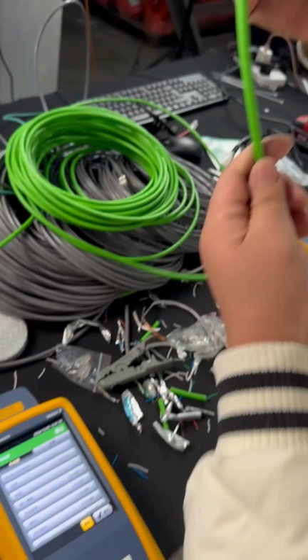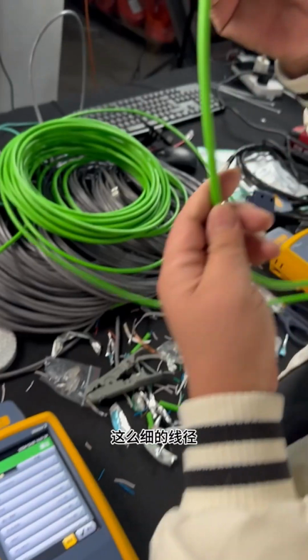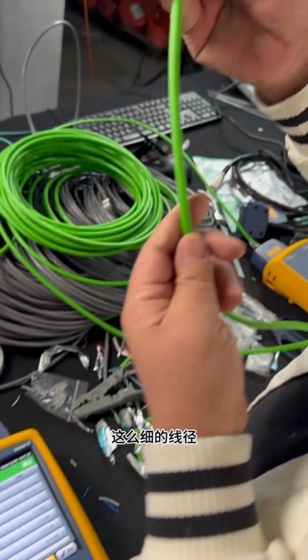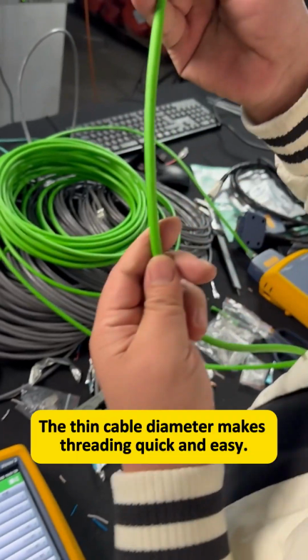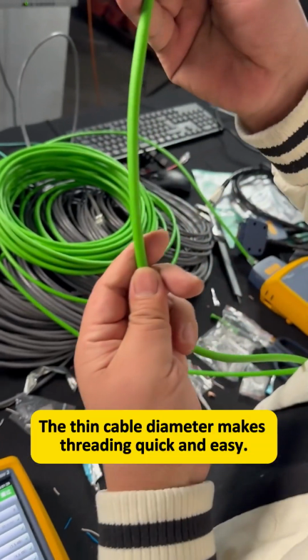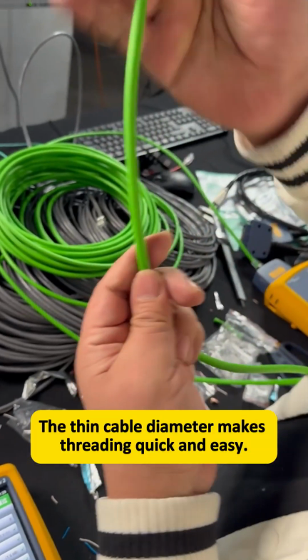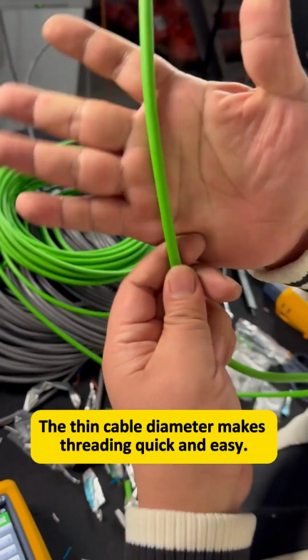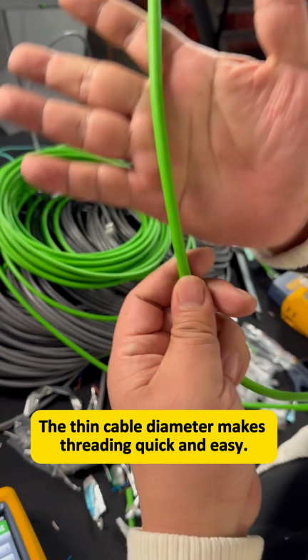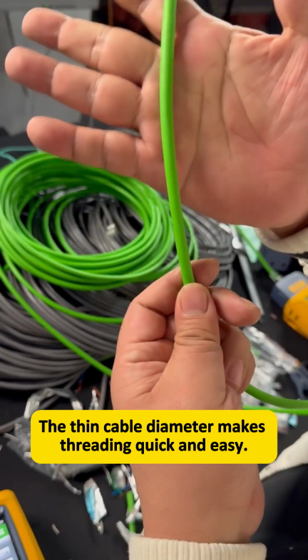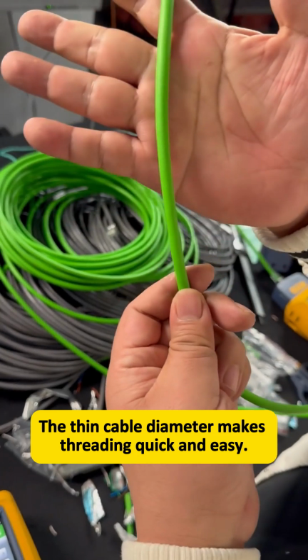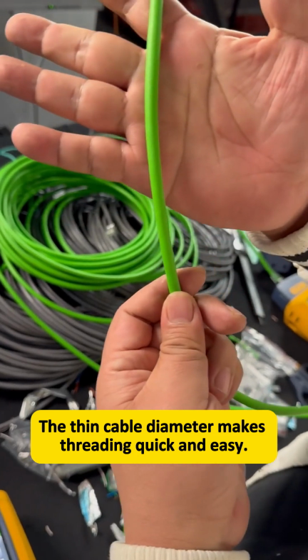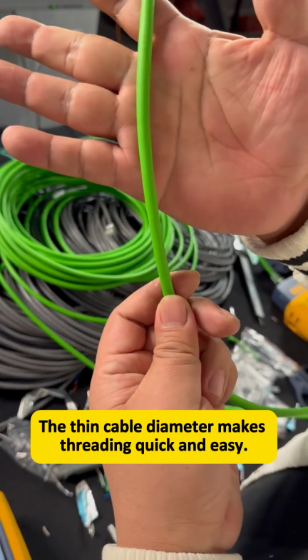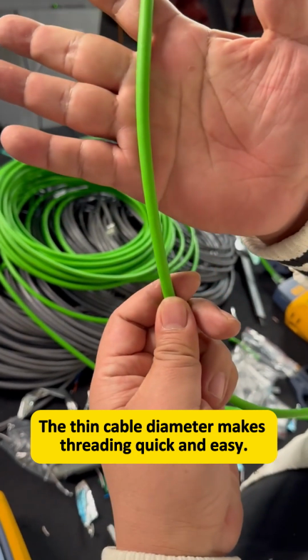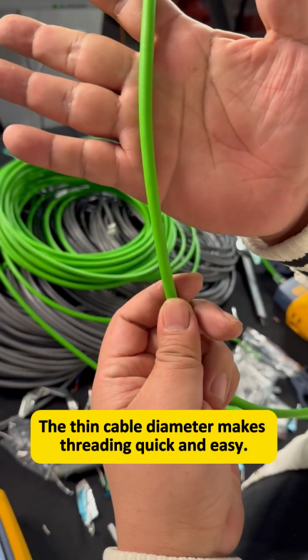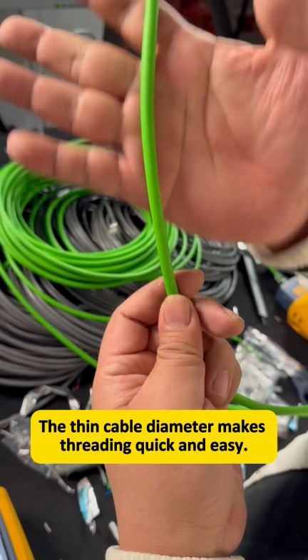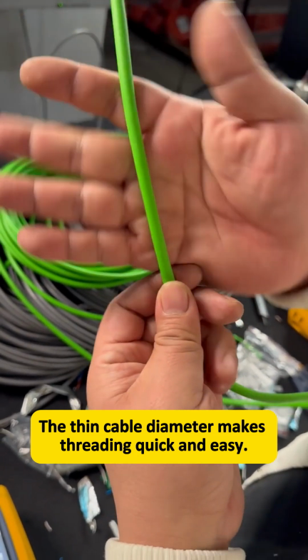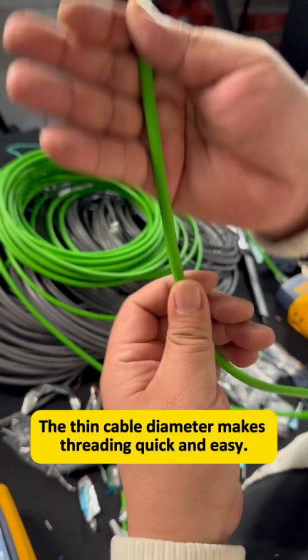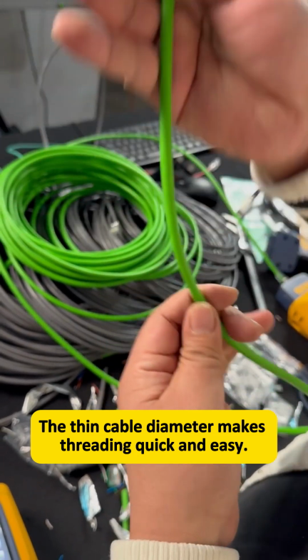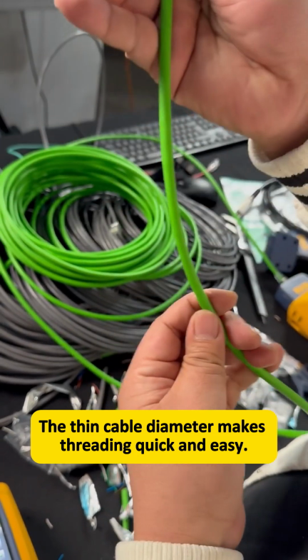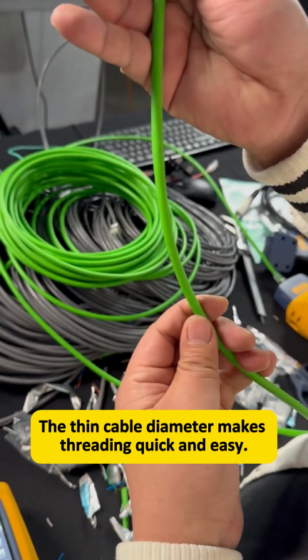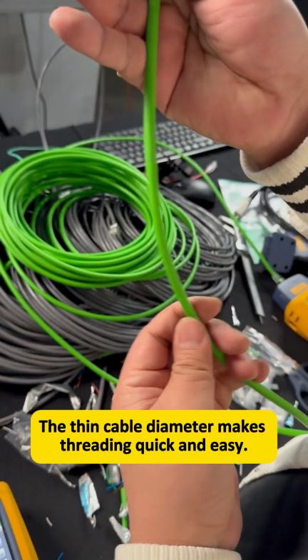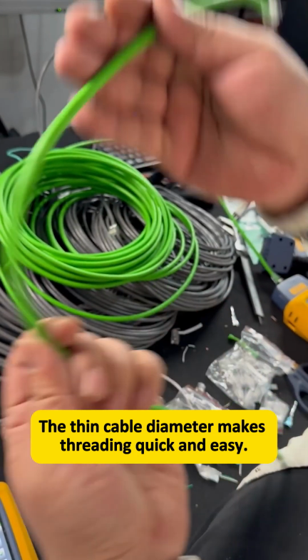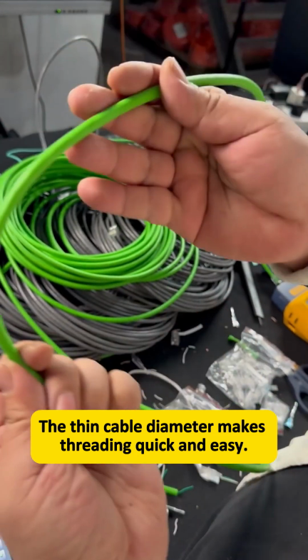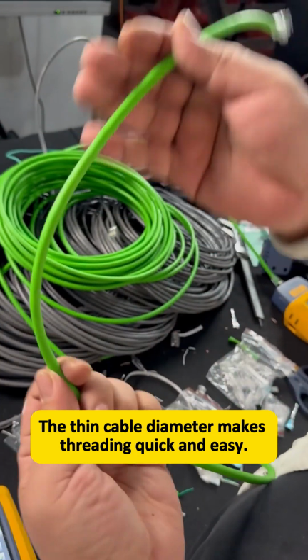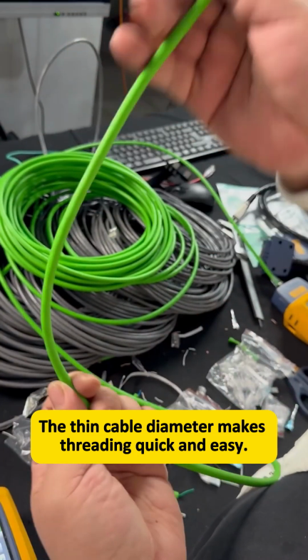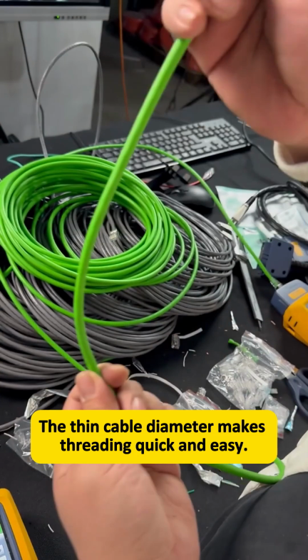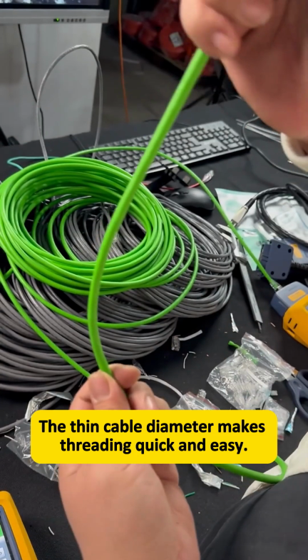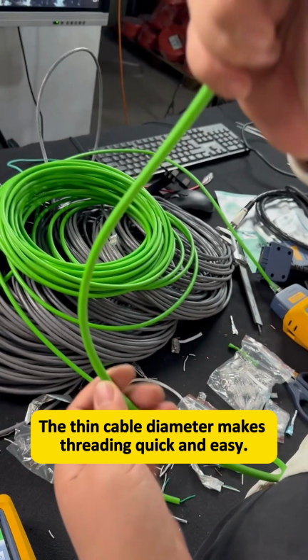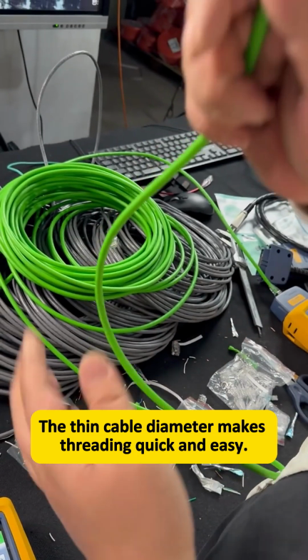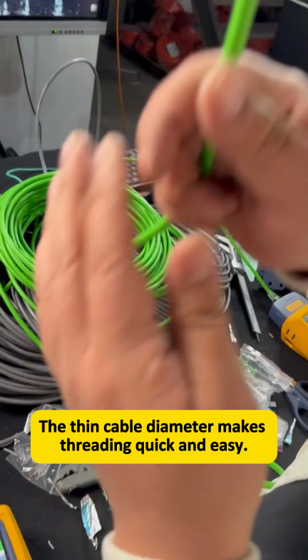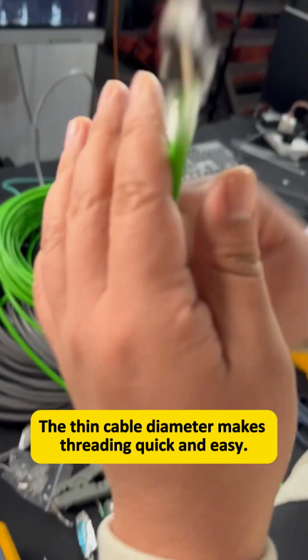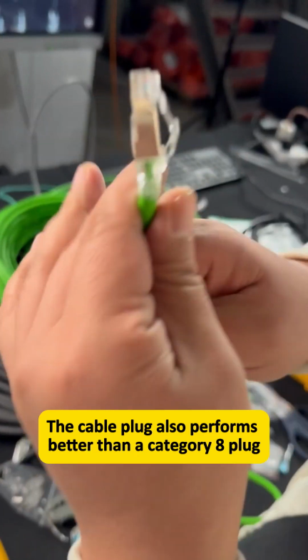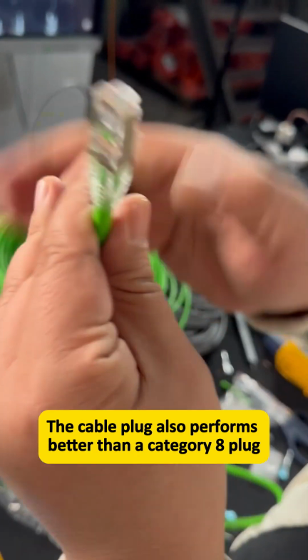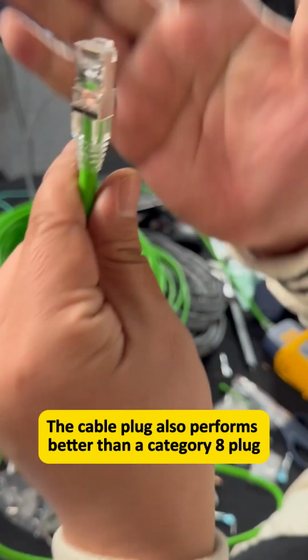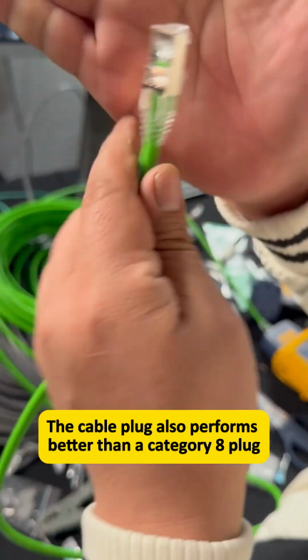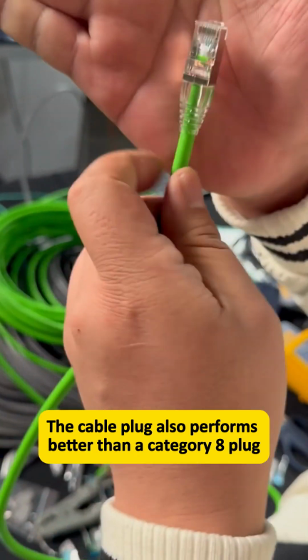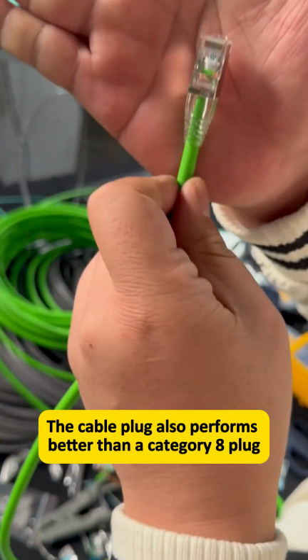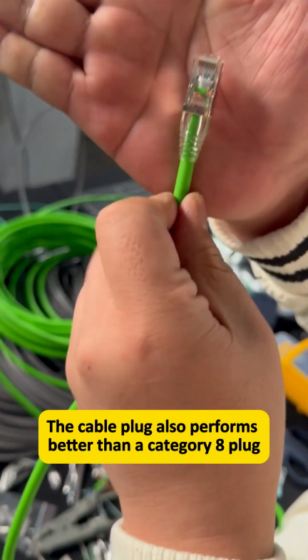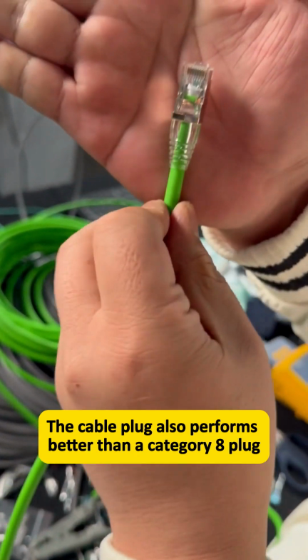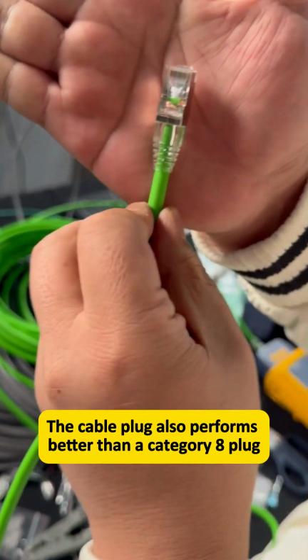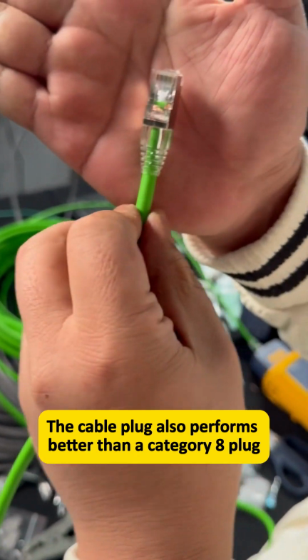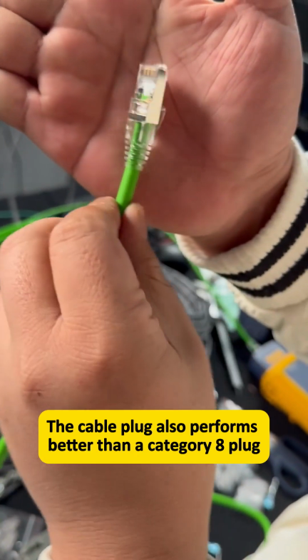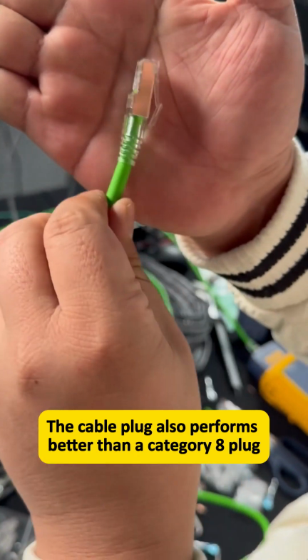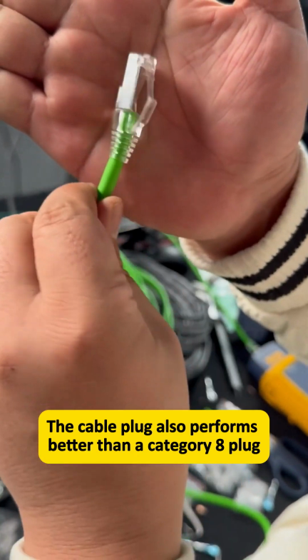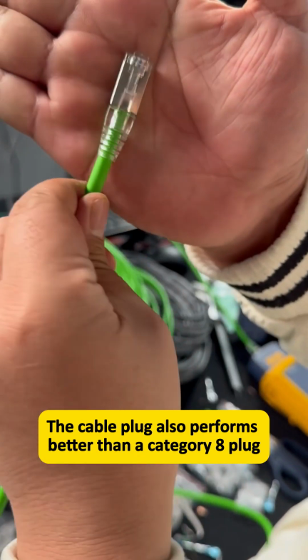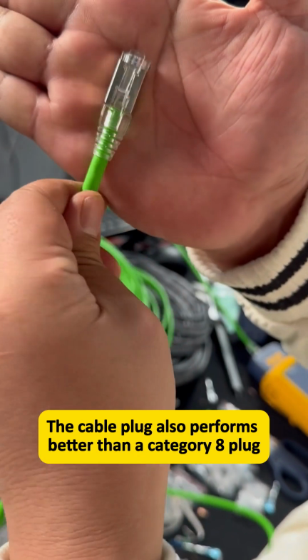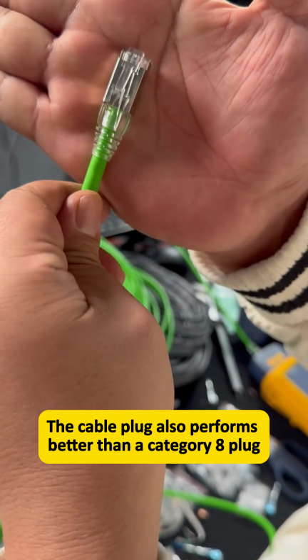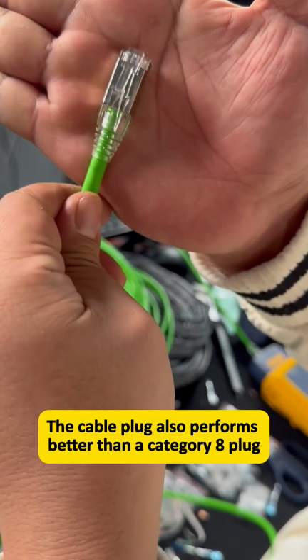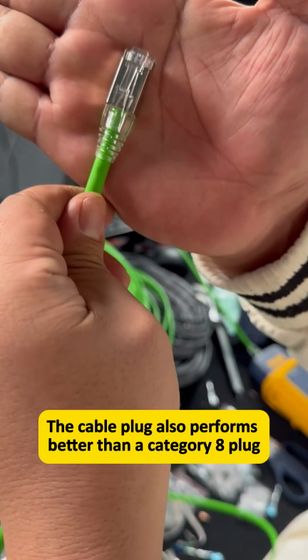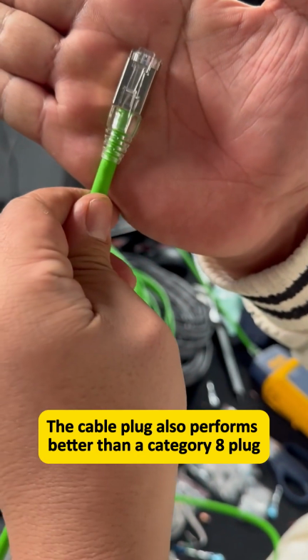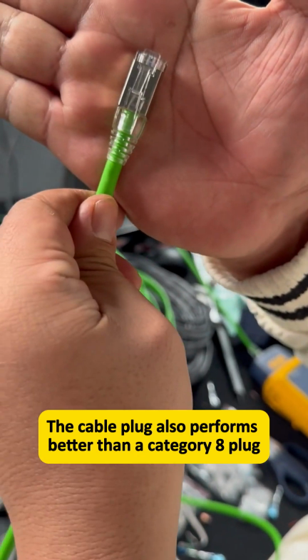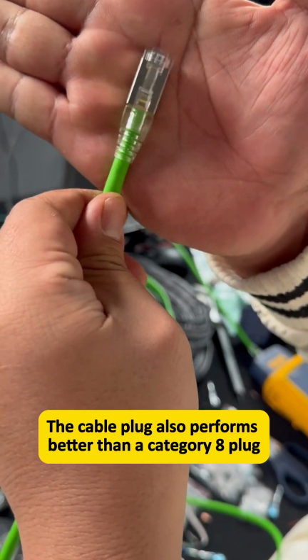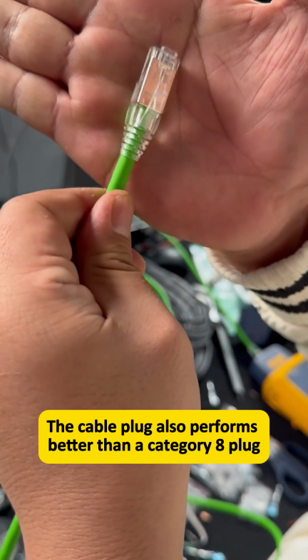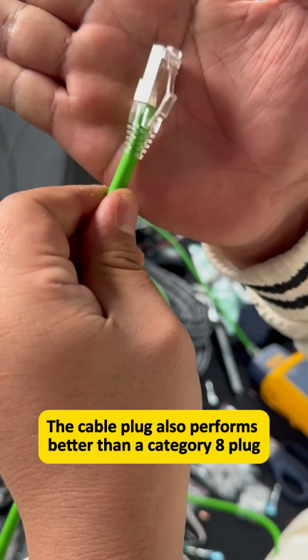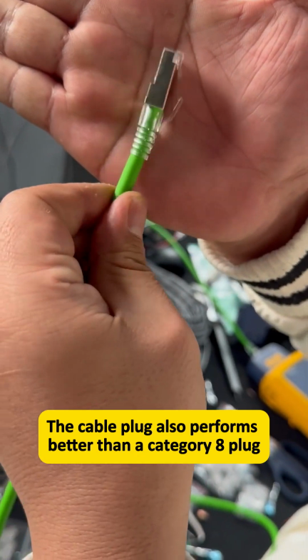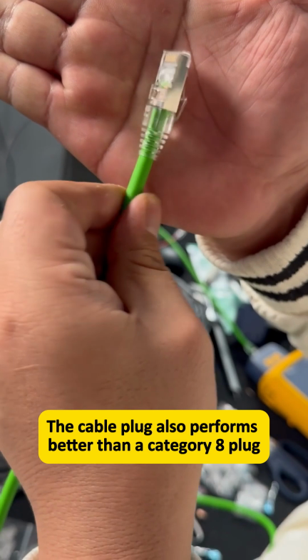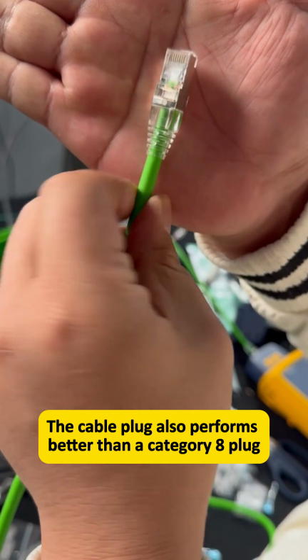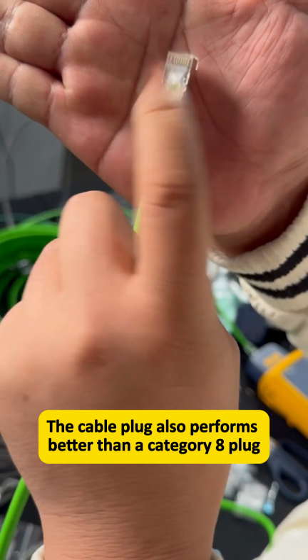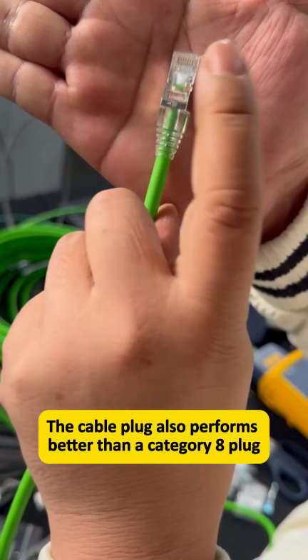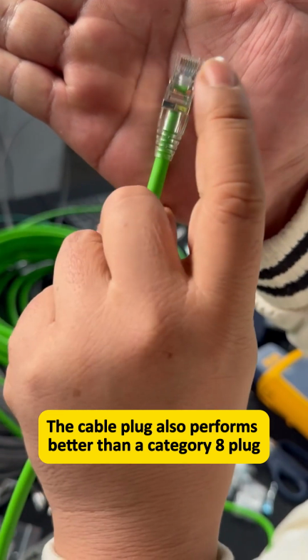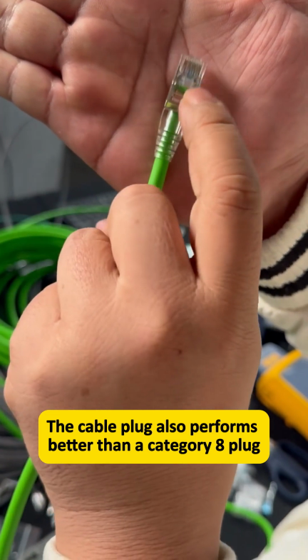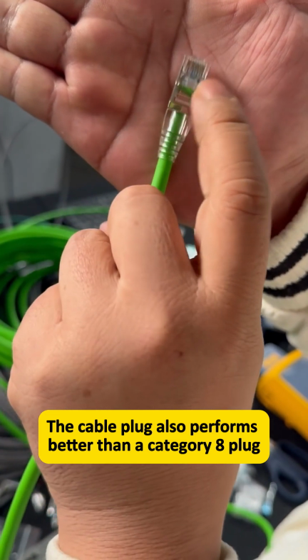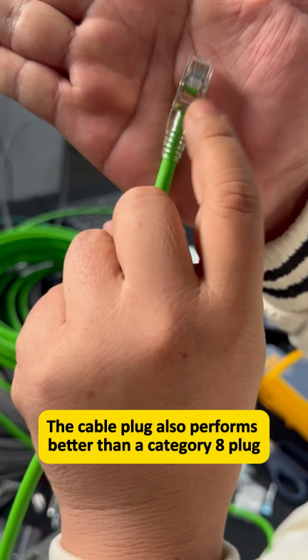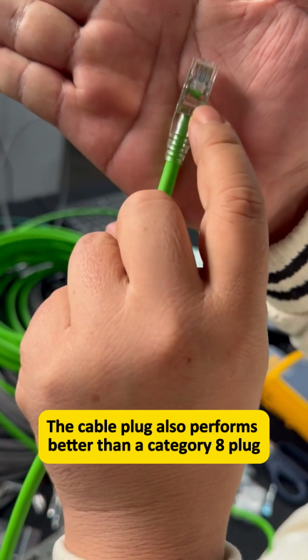The thin wire diameter makes threading quick and easy. The cable plug also performs better than a Category 8 plug.